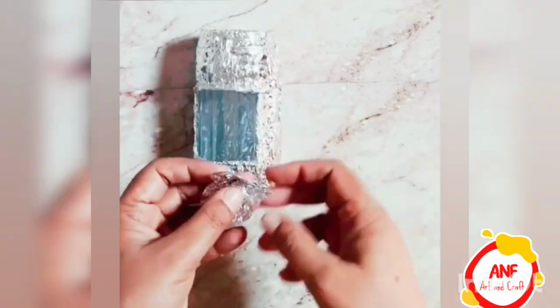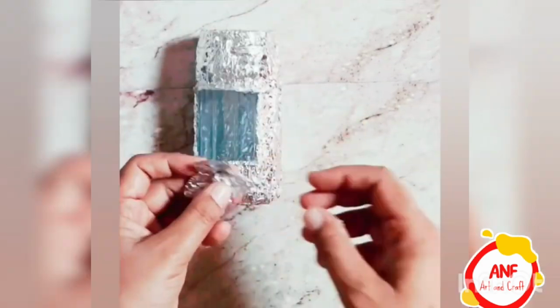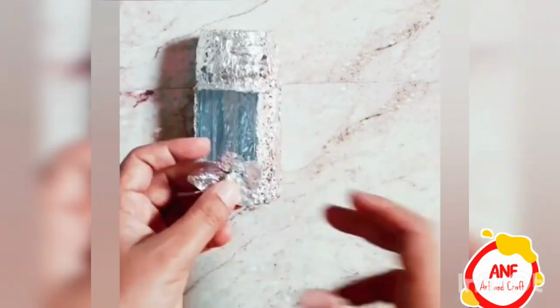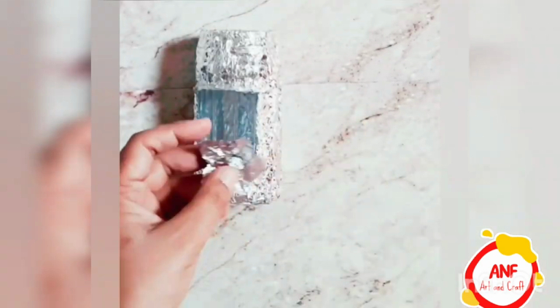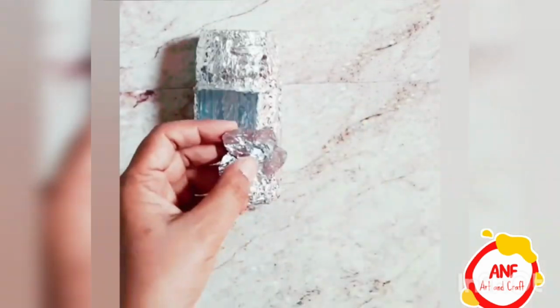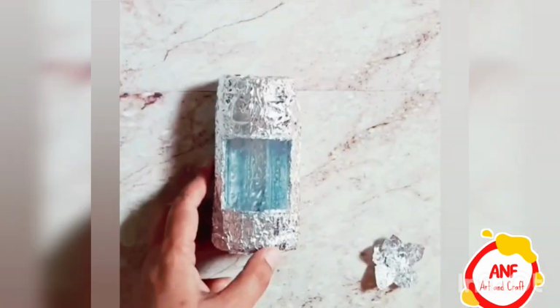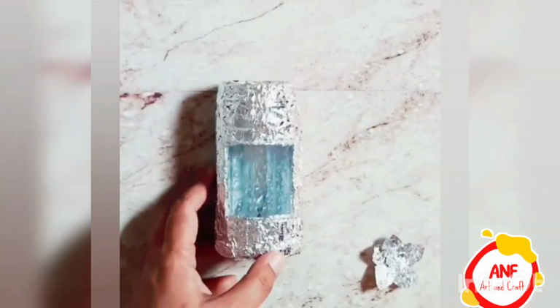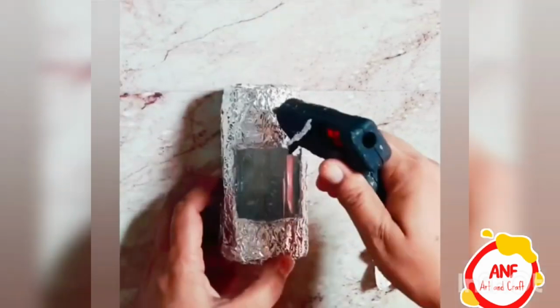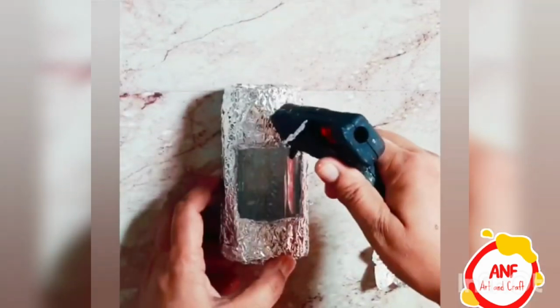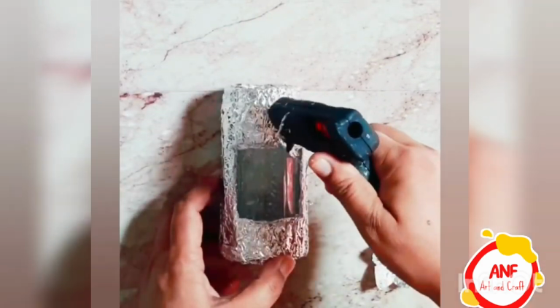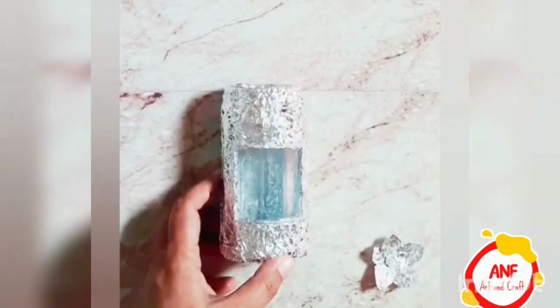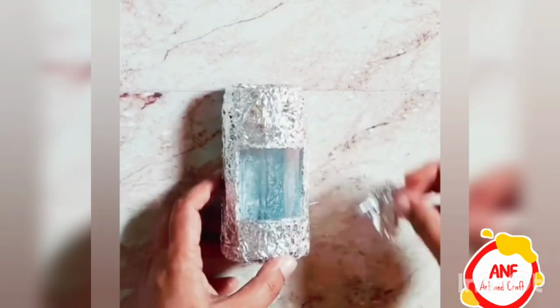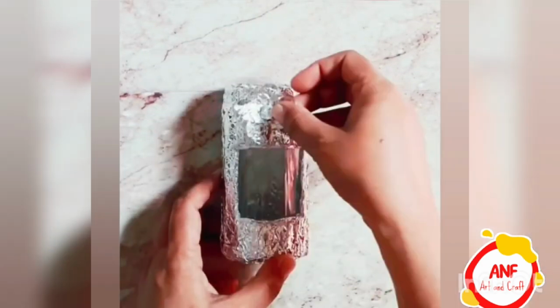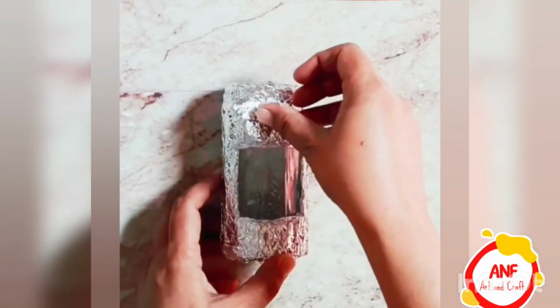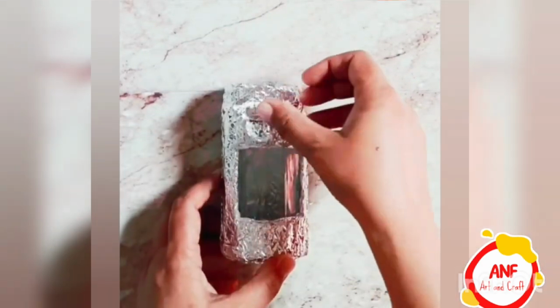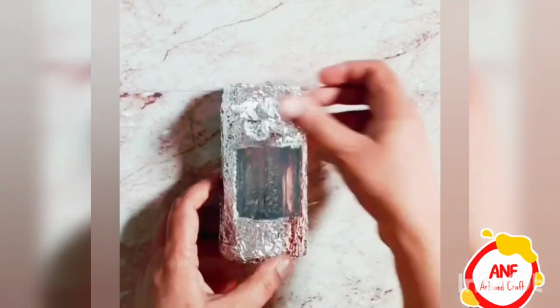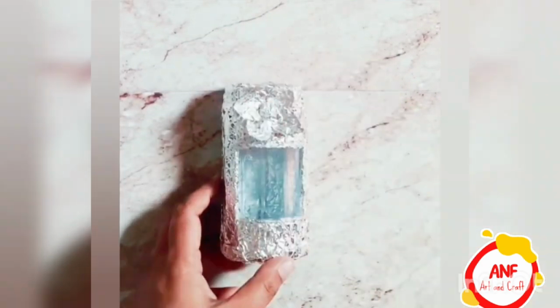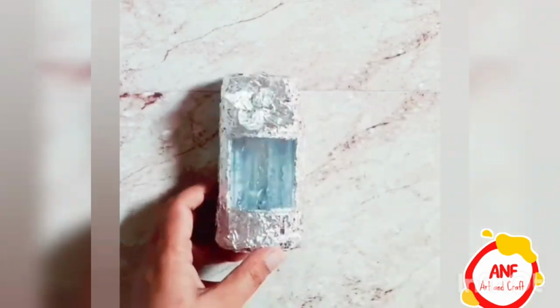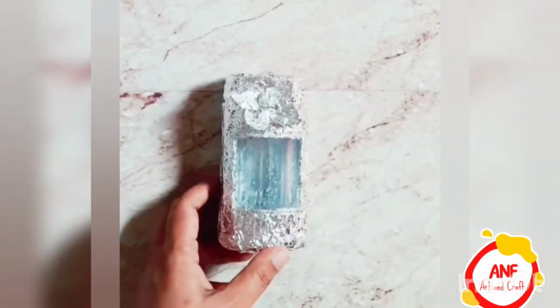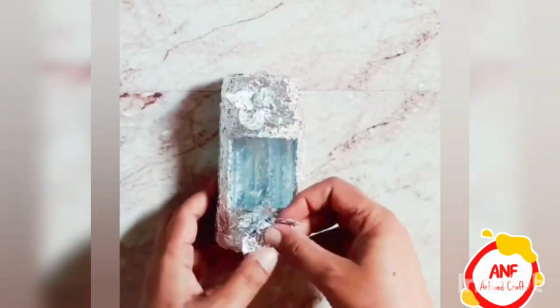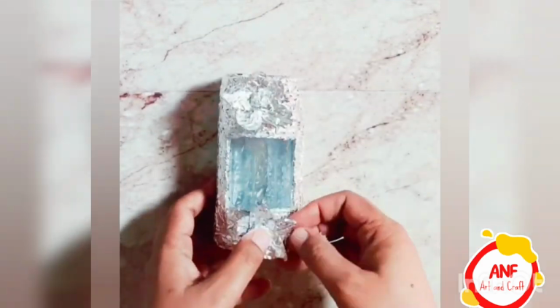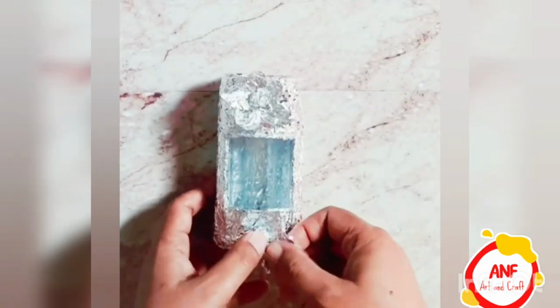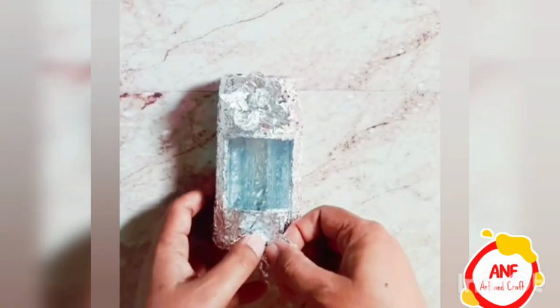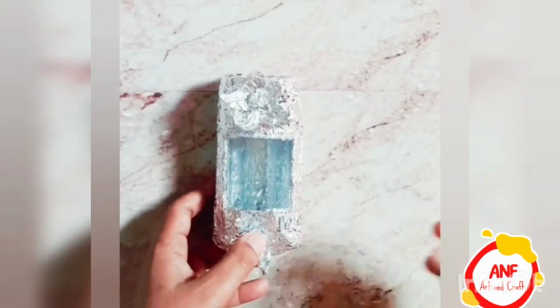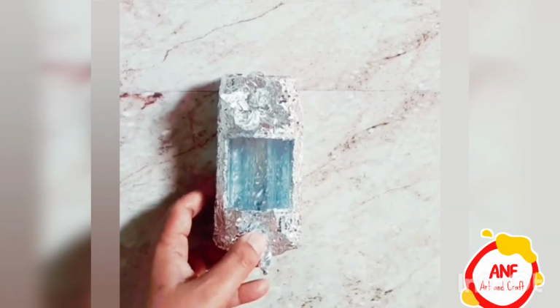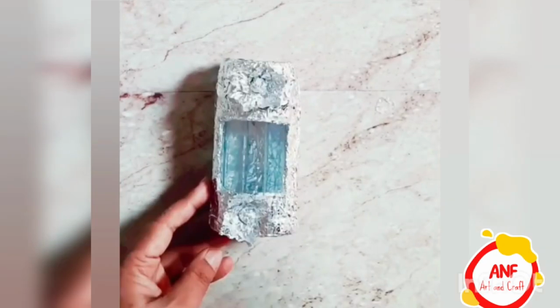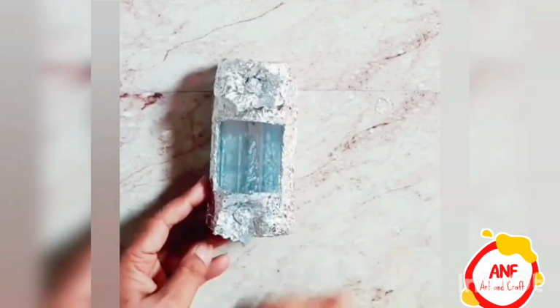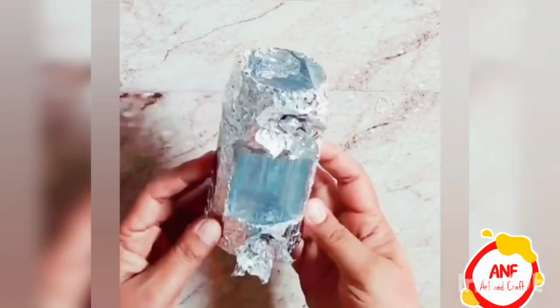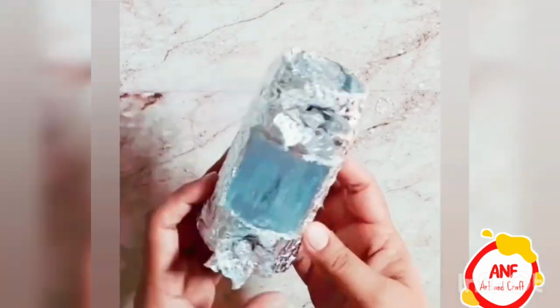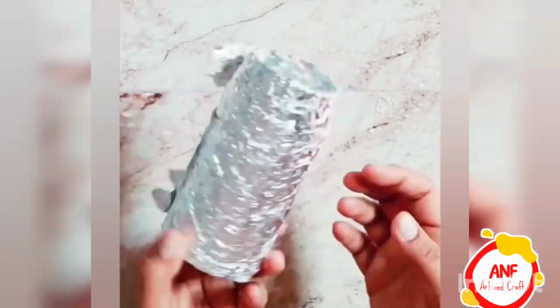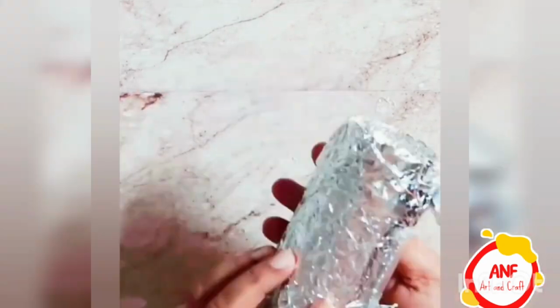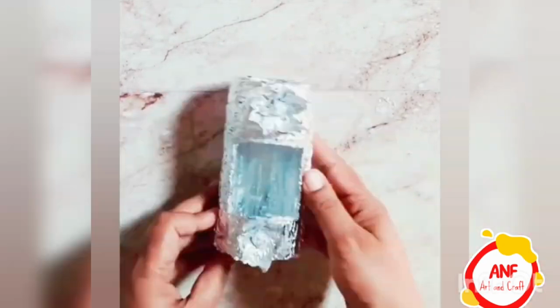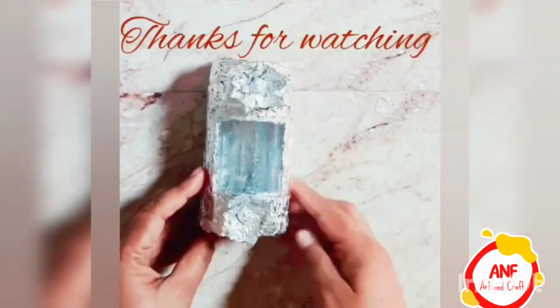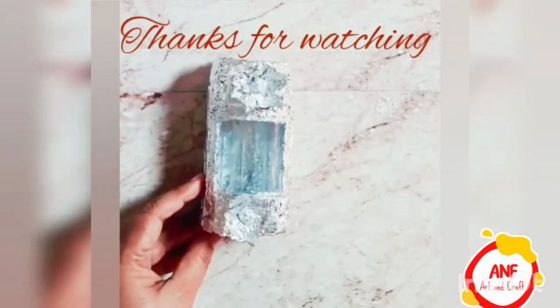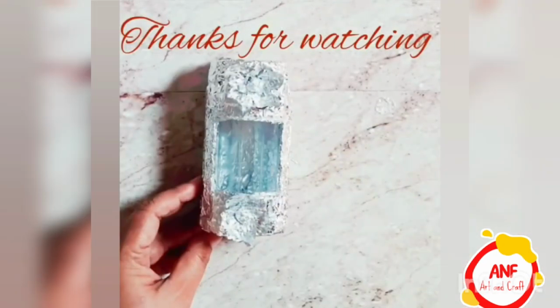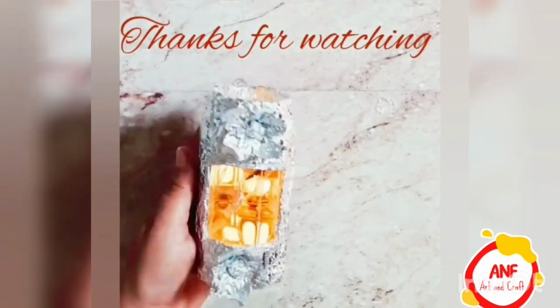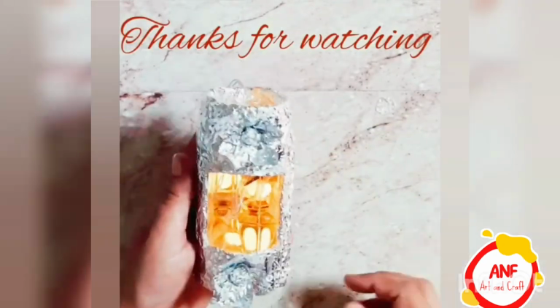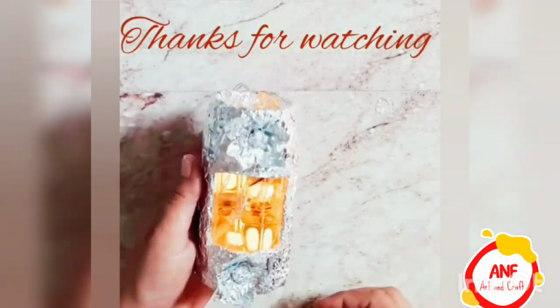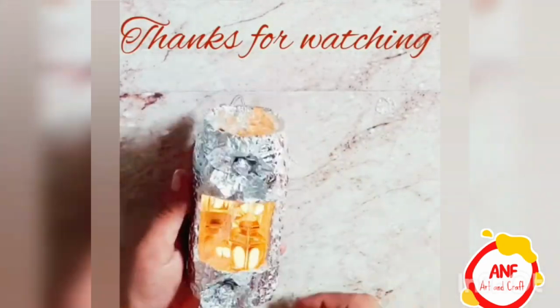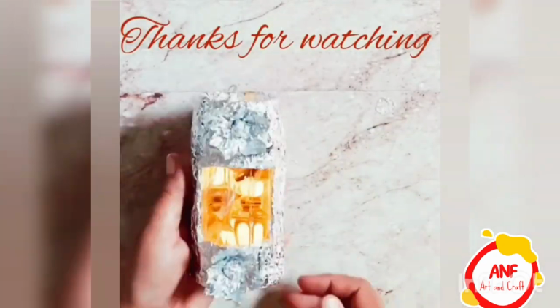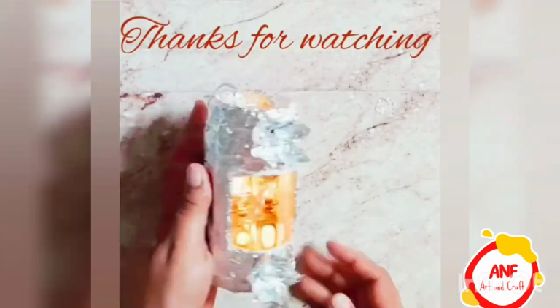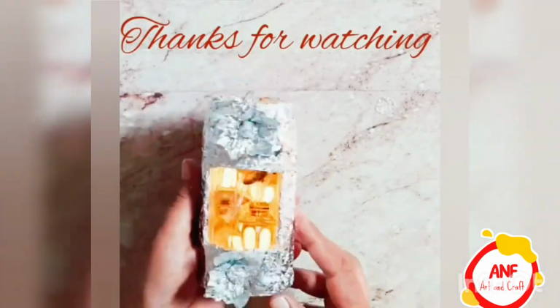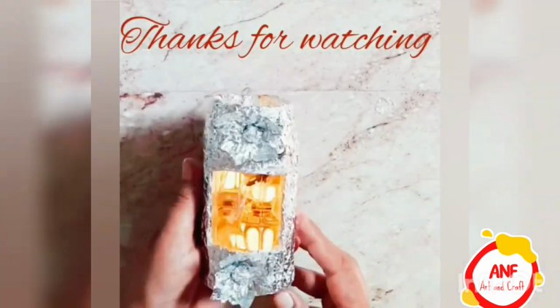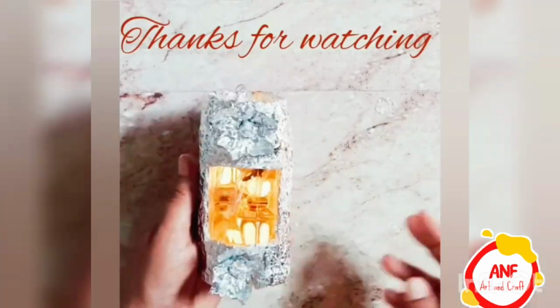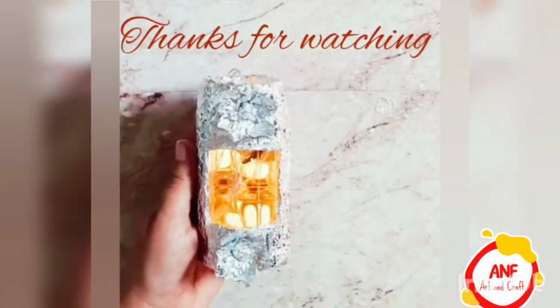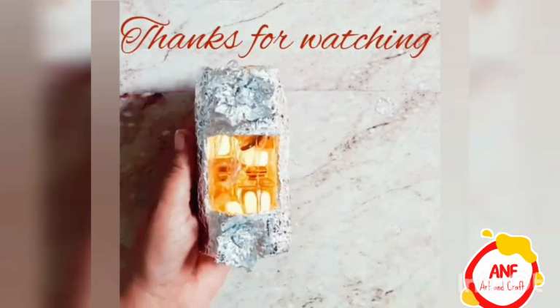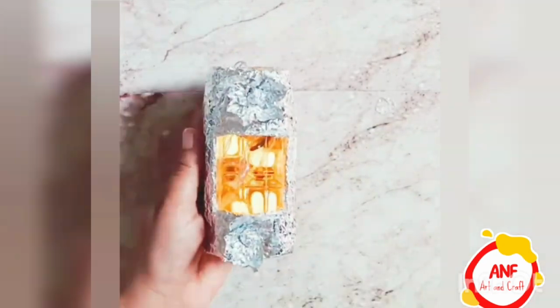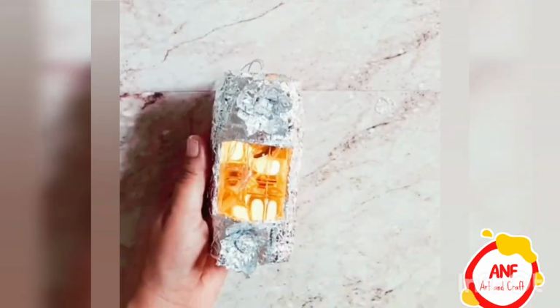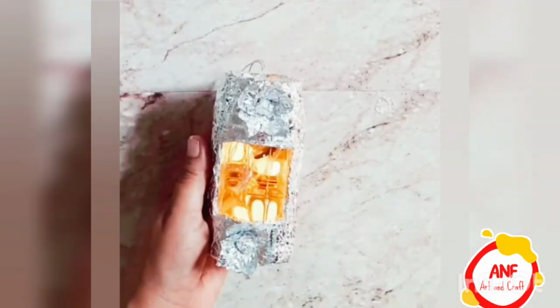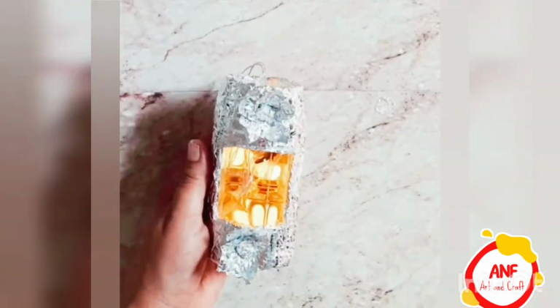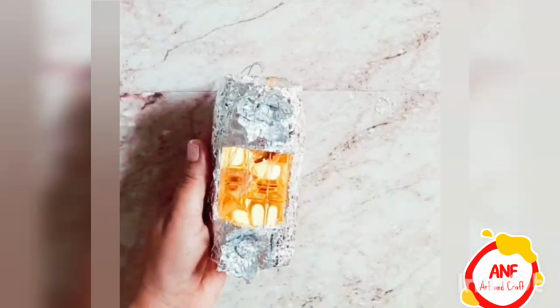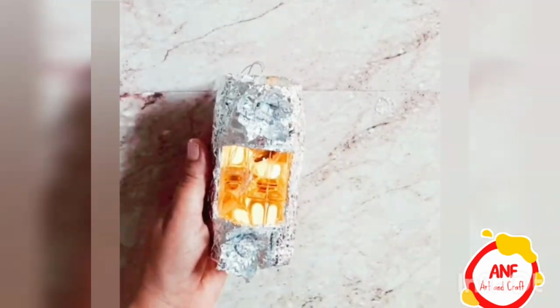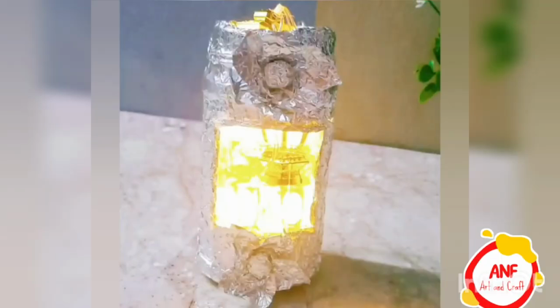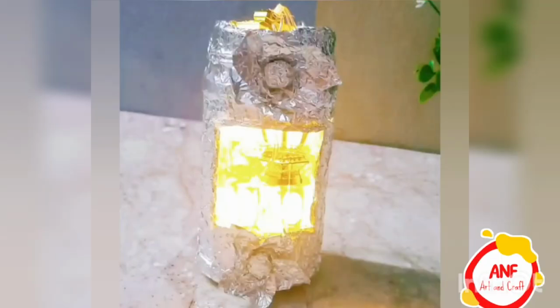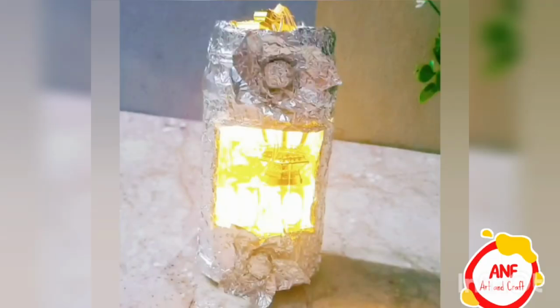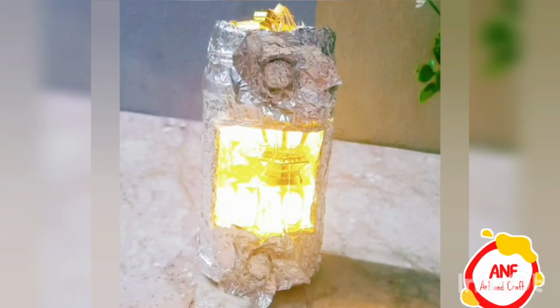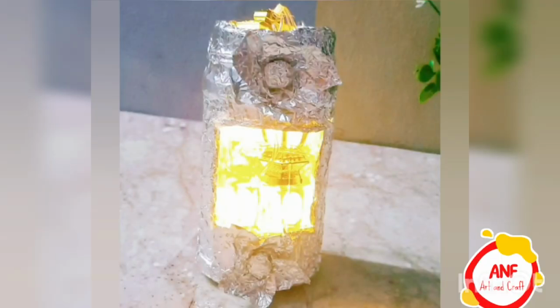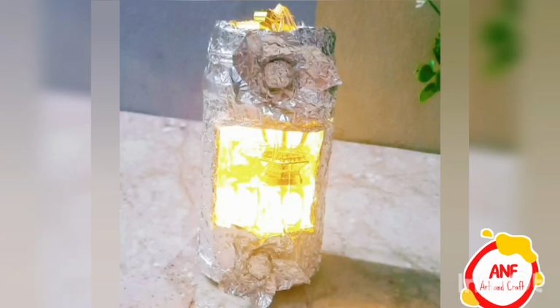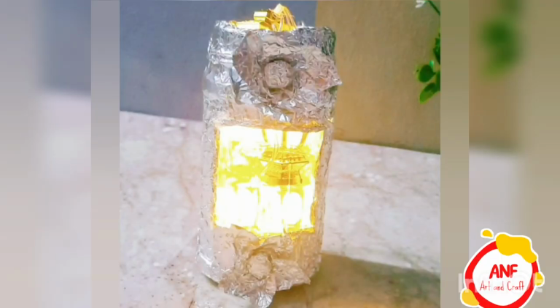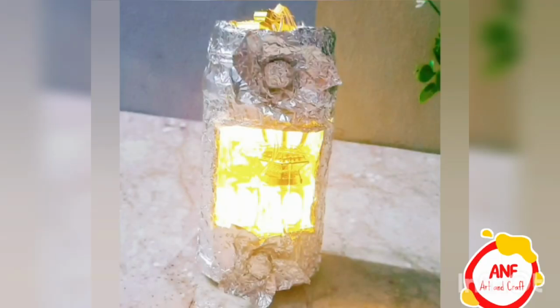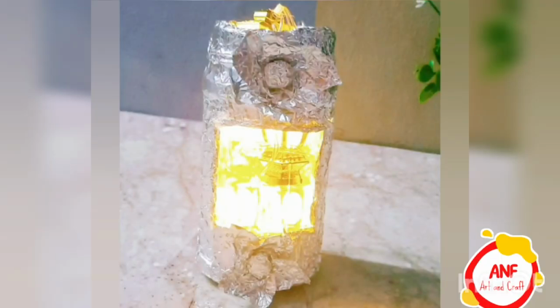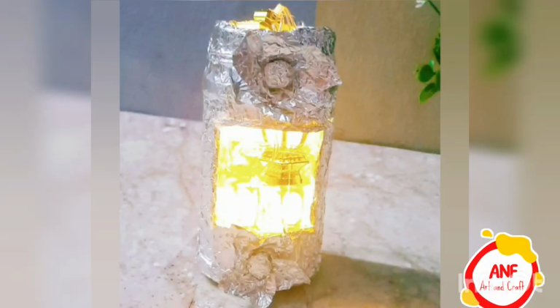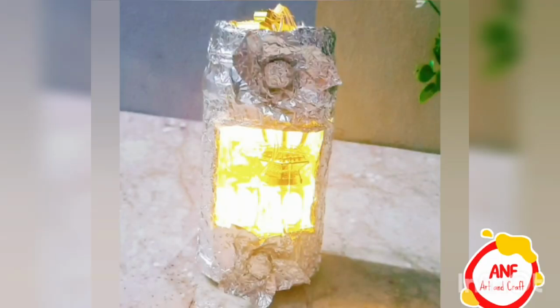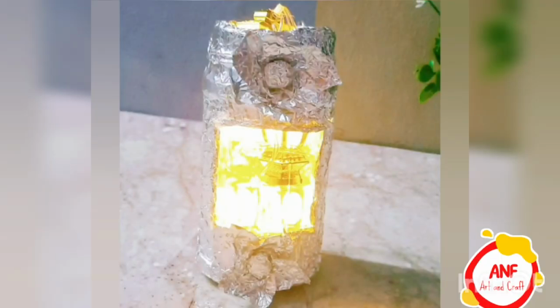If you like the work, please share as much as possible. Your support is much needed.